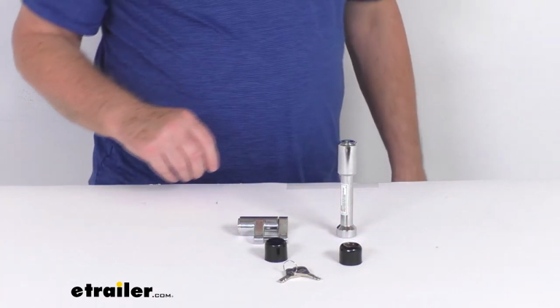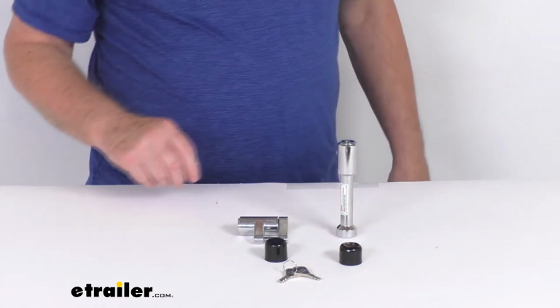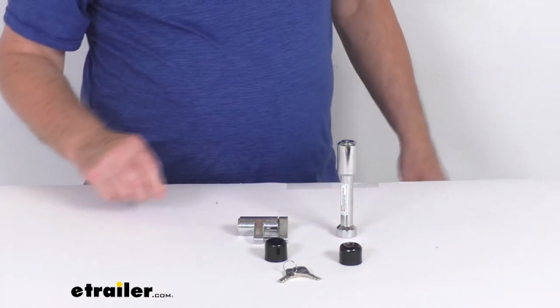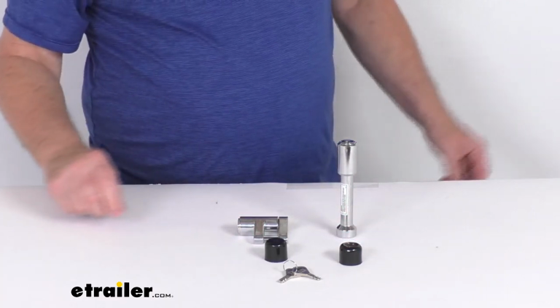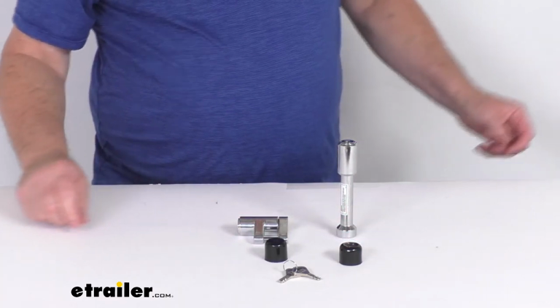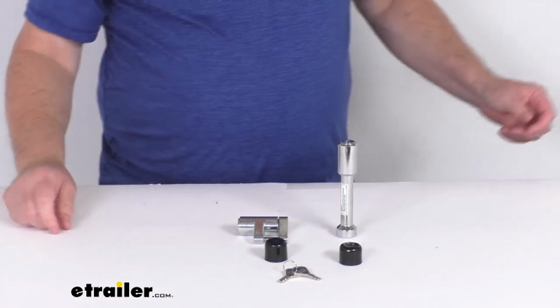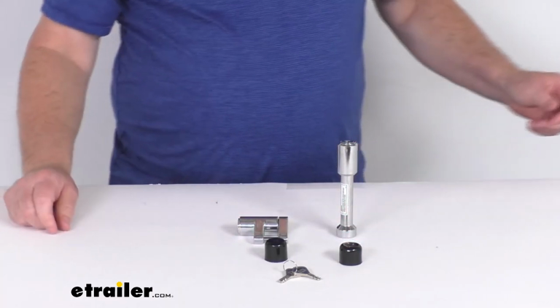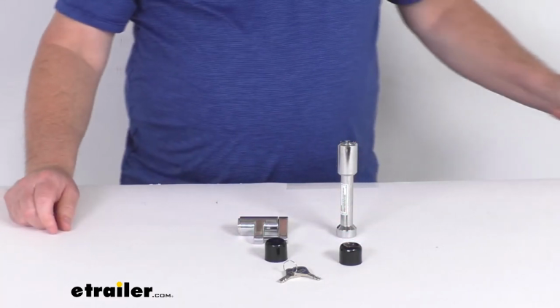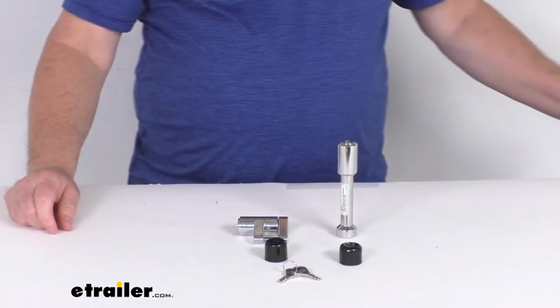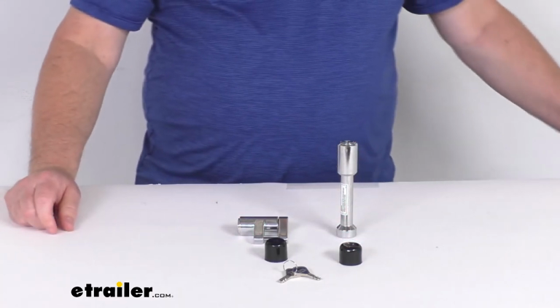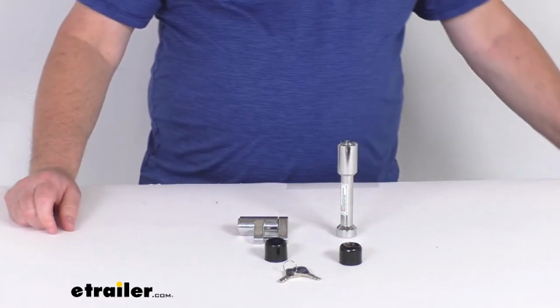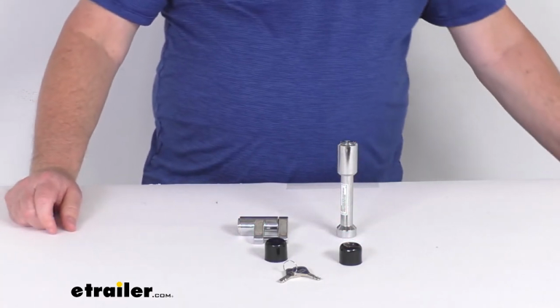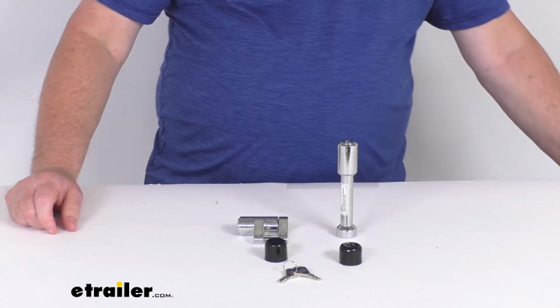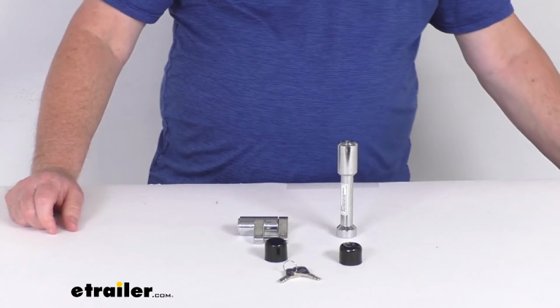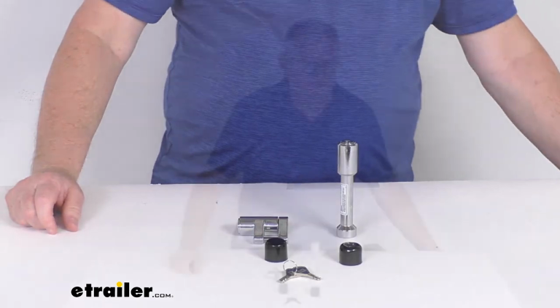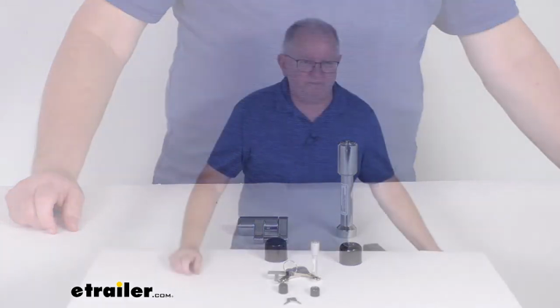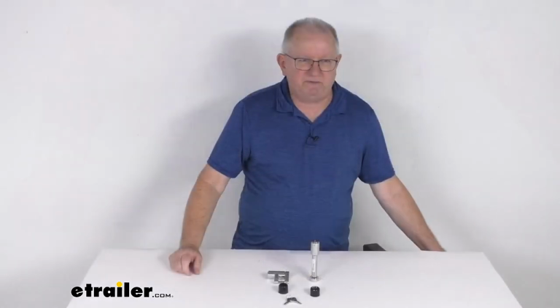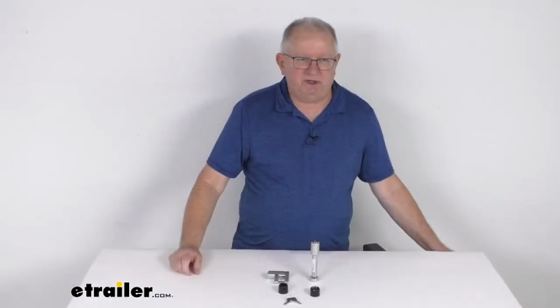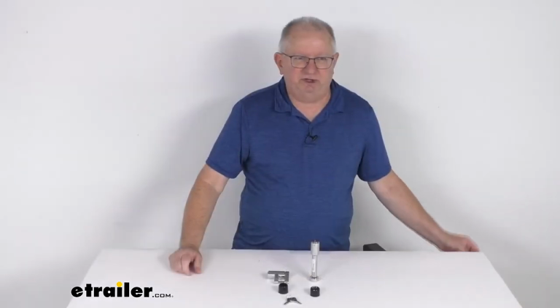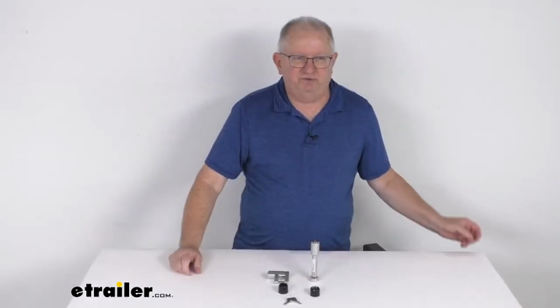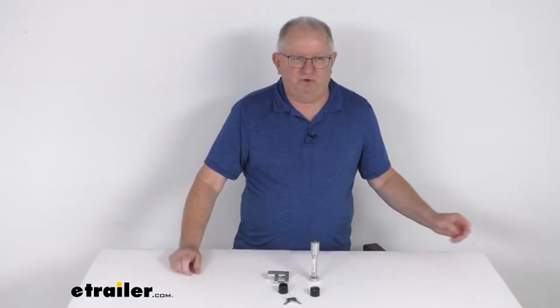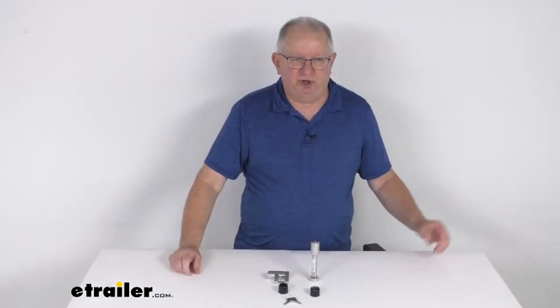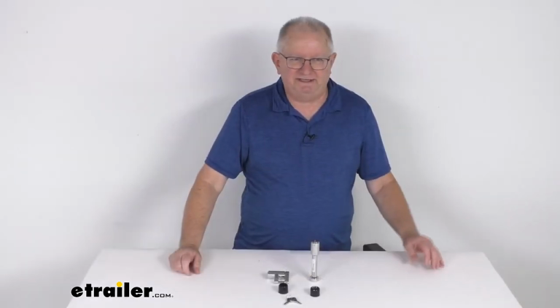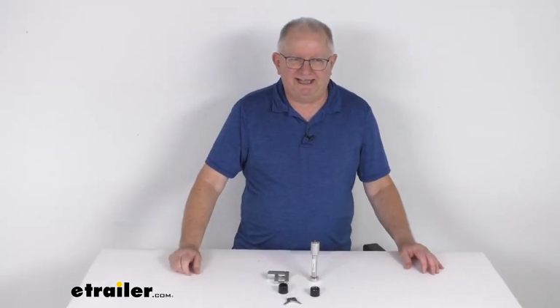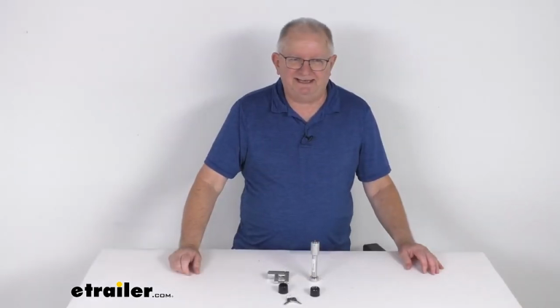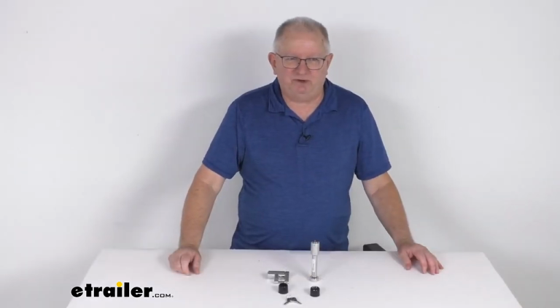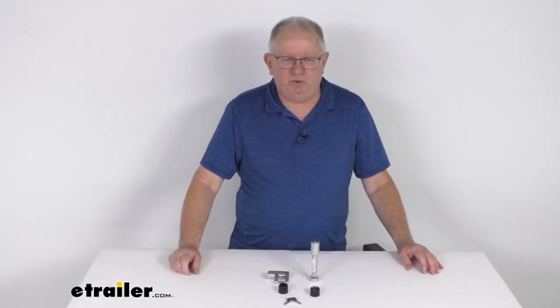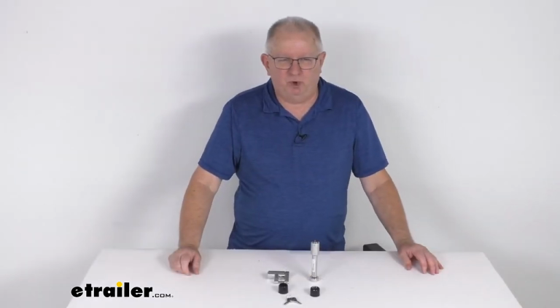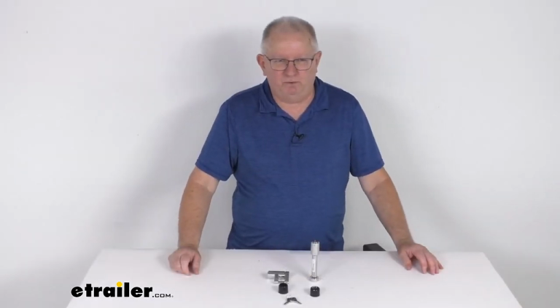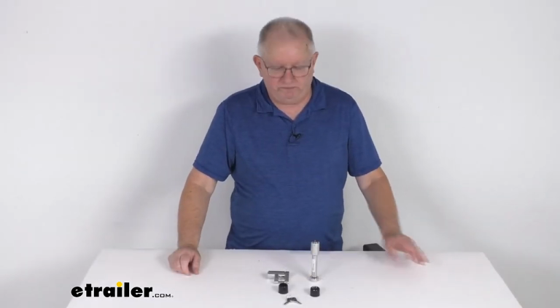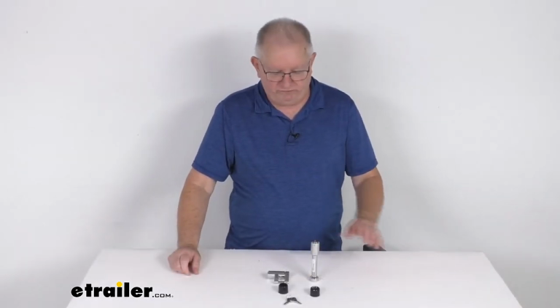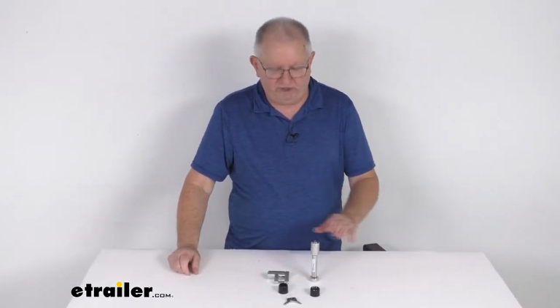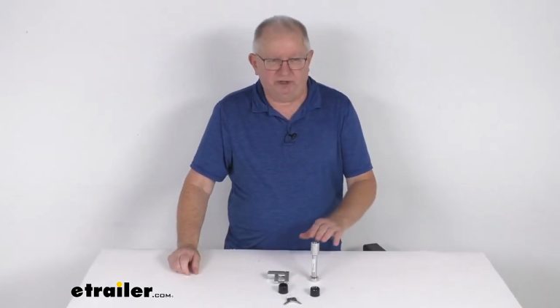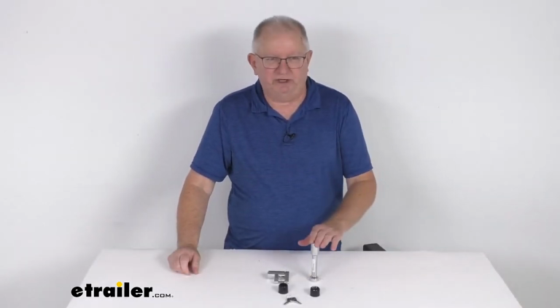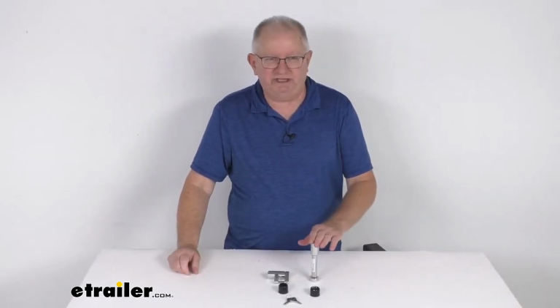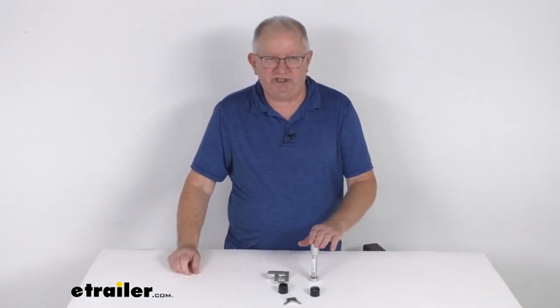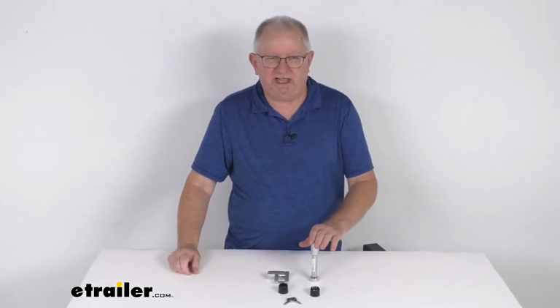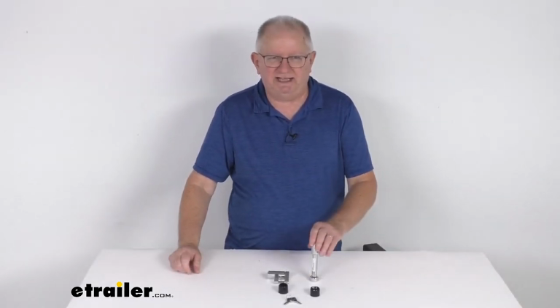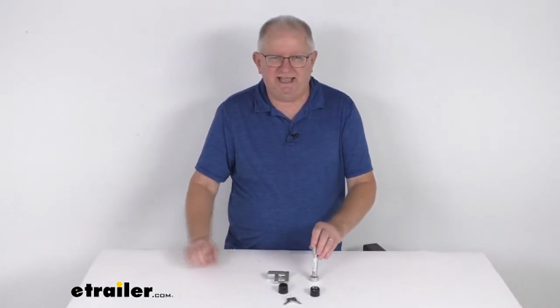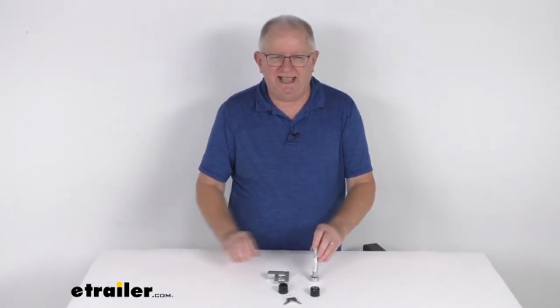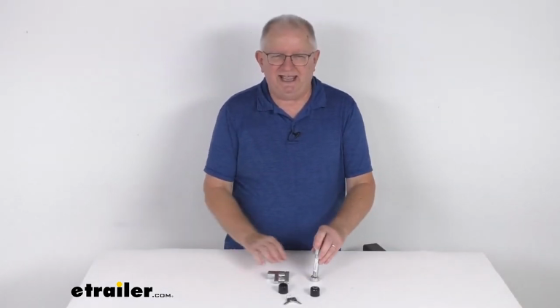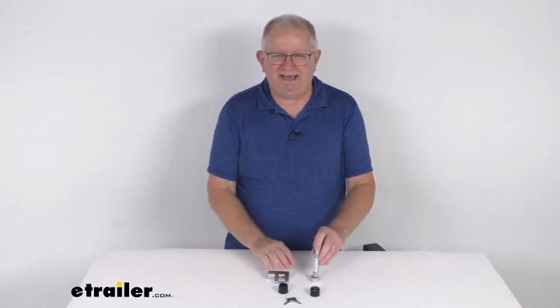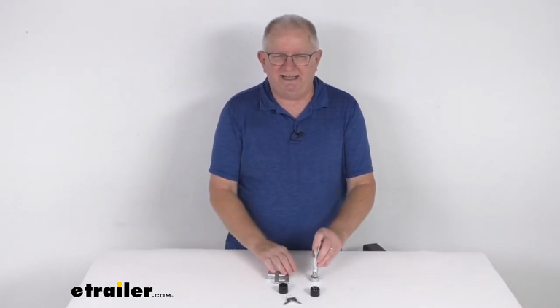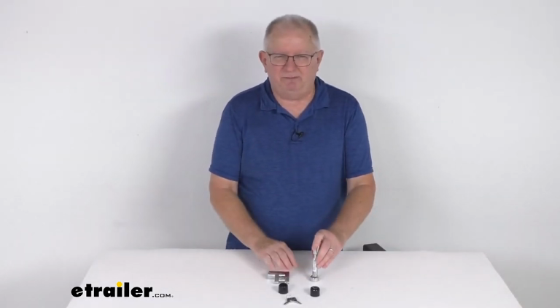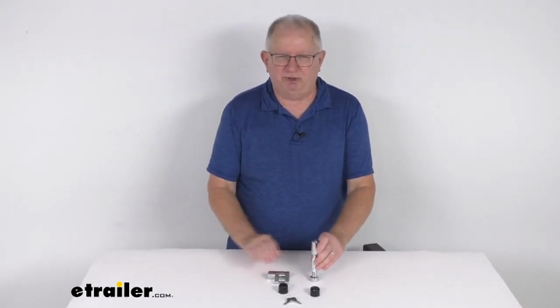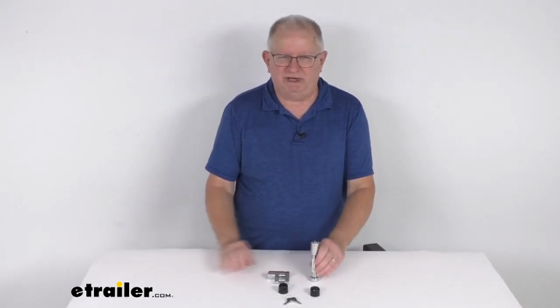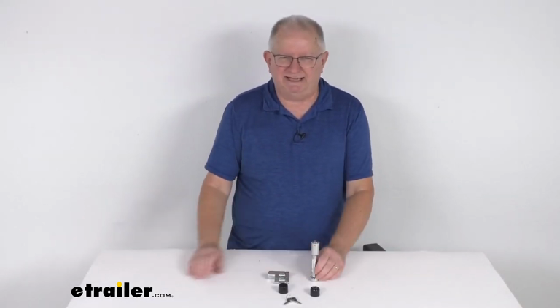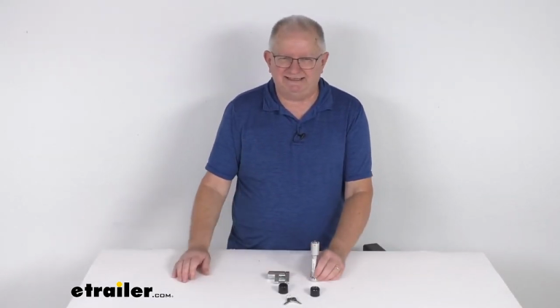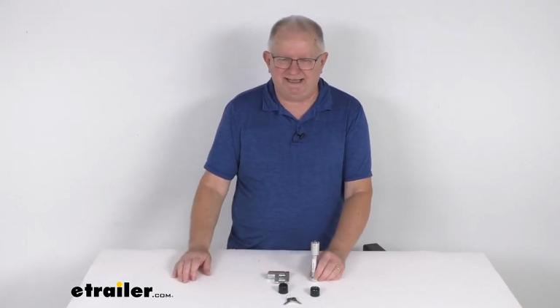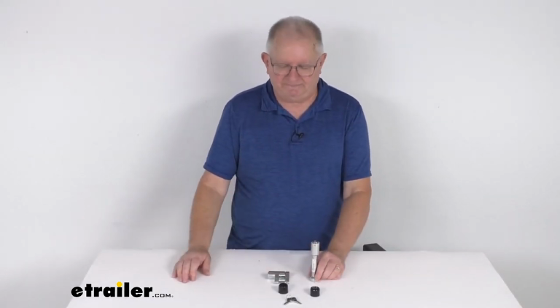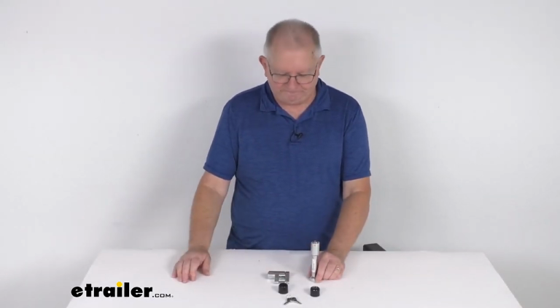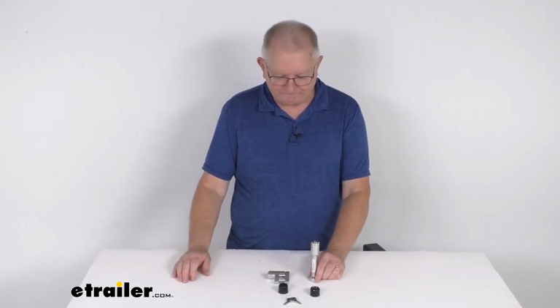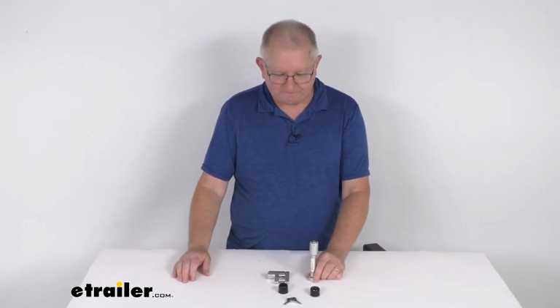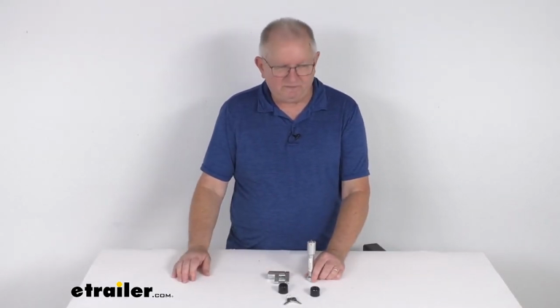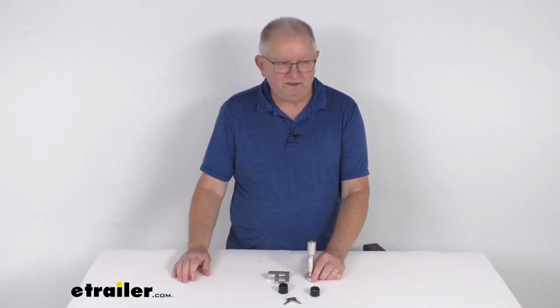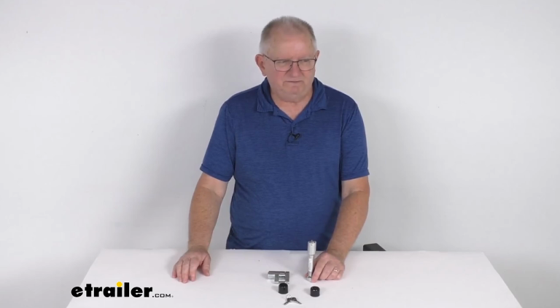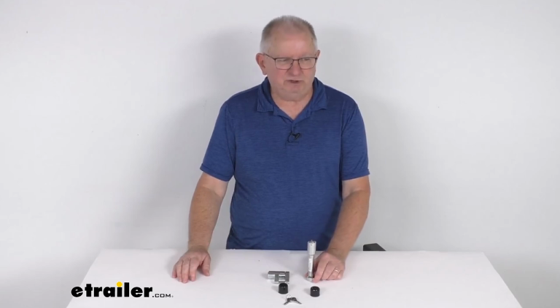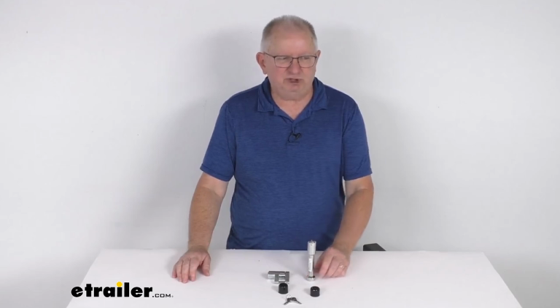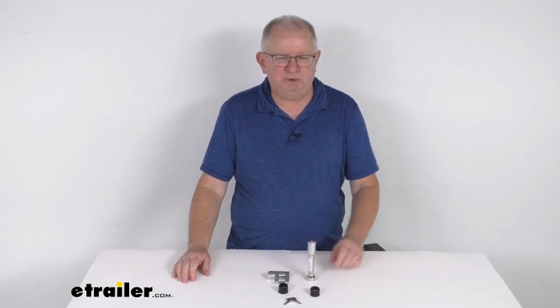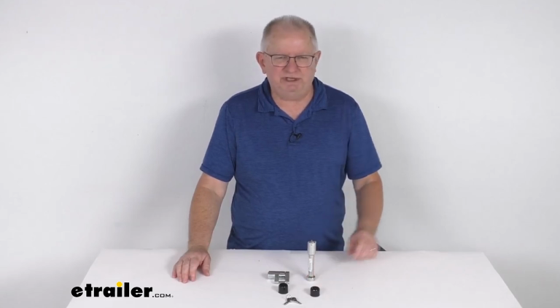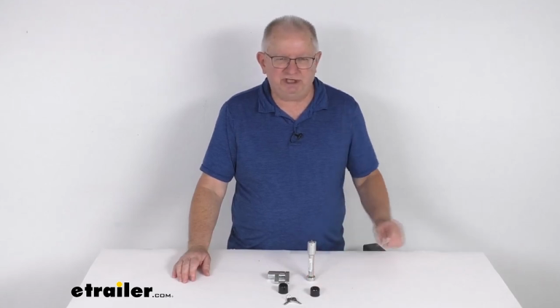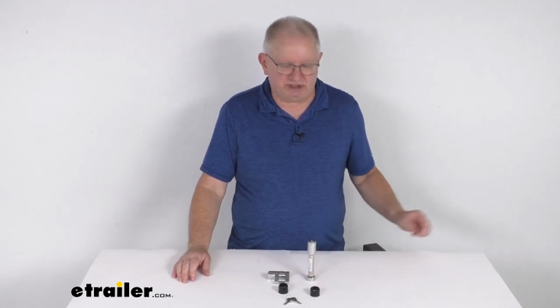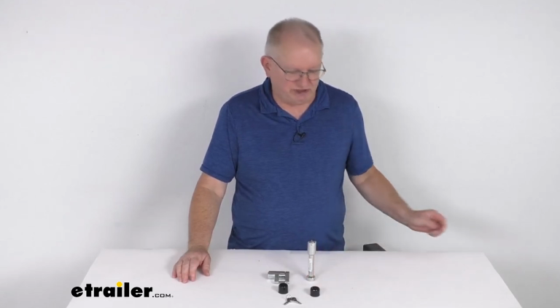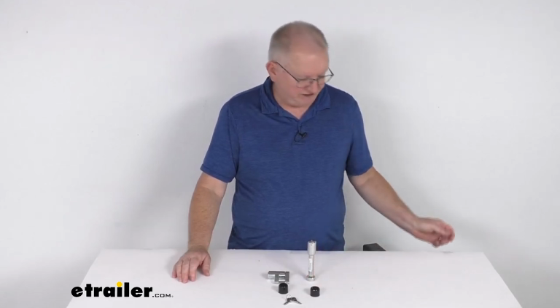But that should do it for the review on the DrawTite chrome trailer hitch lock and coupler lock set for two-inch hitches.